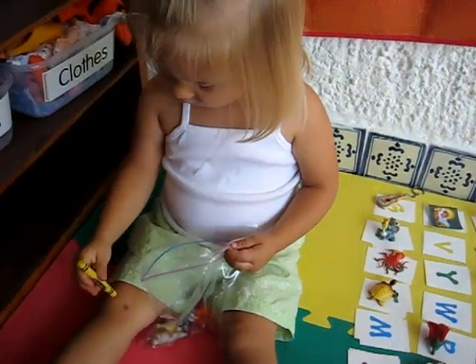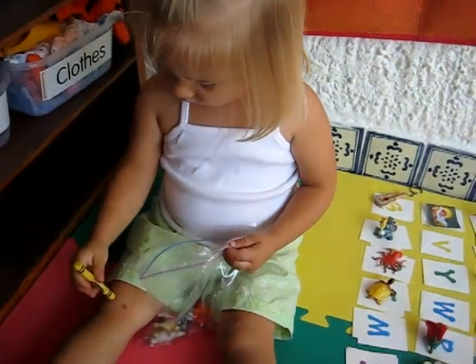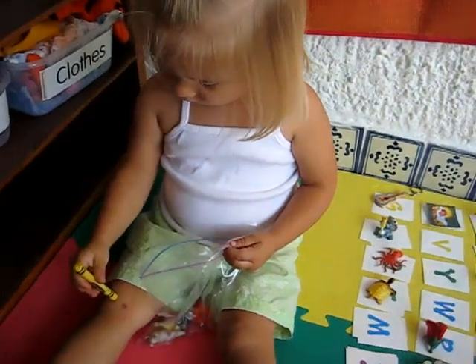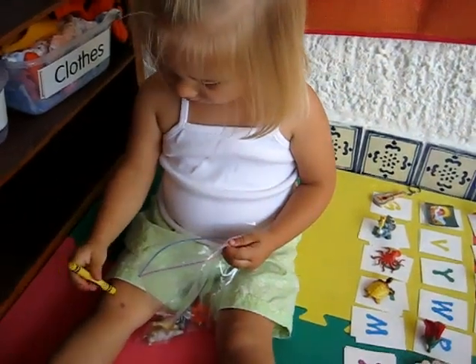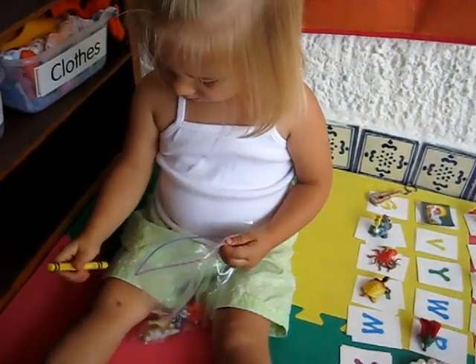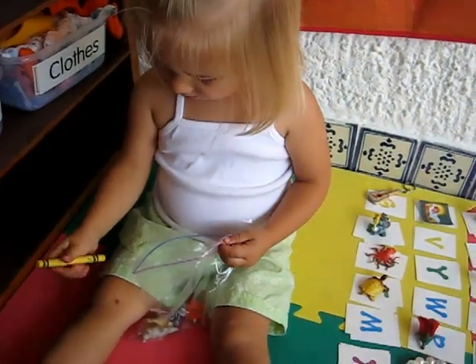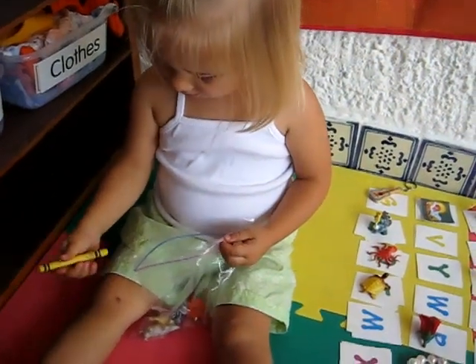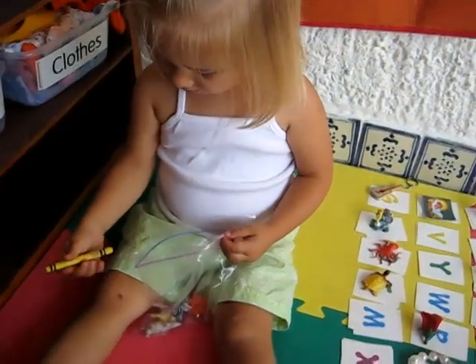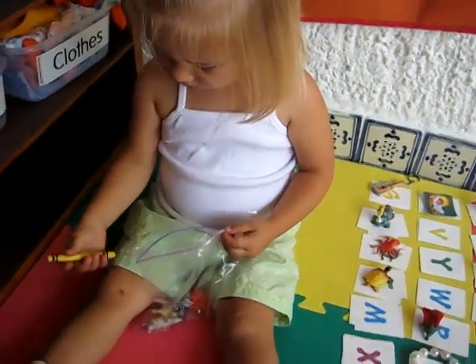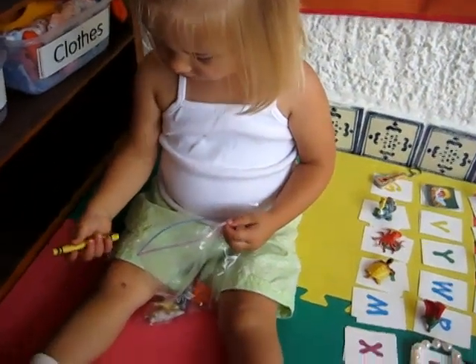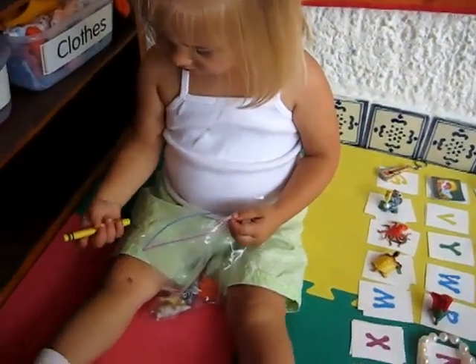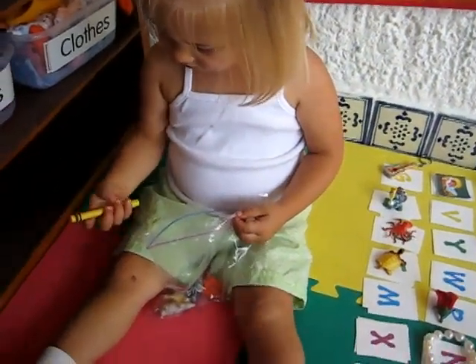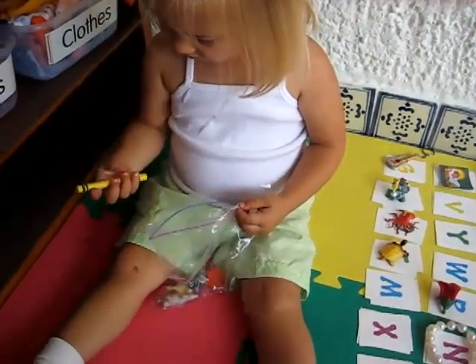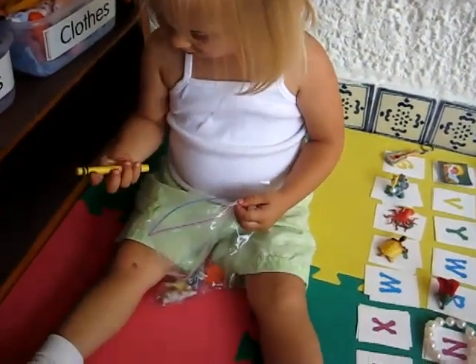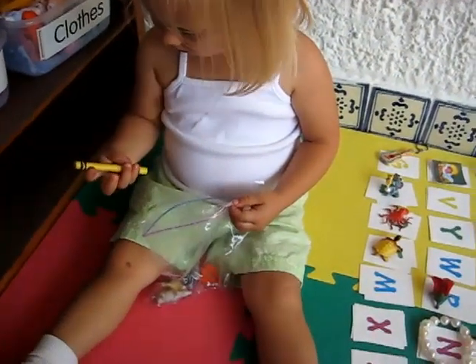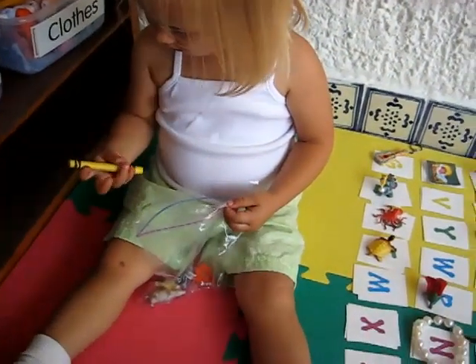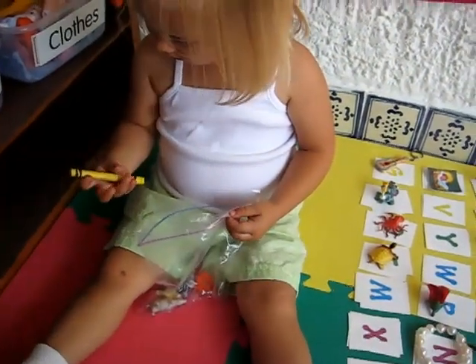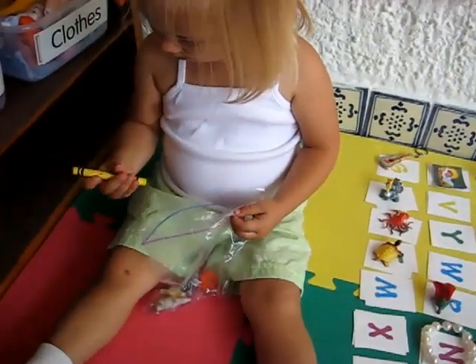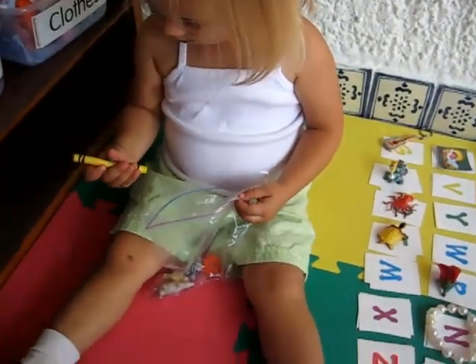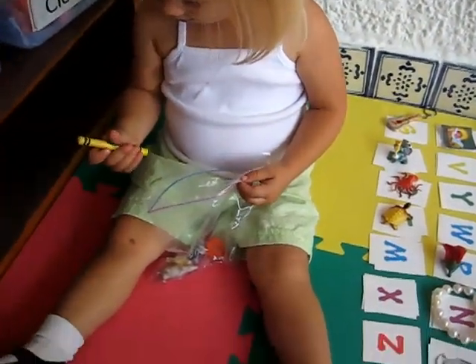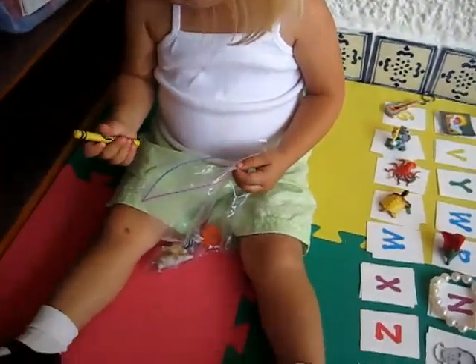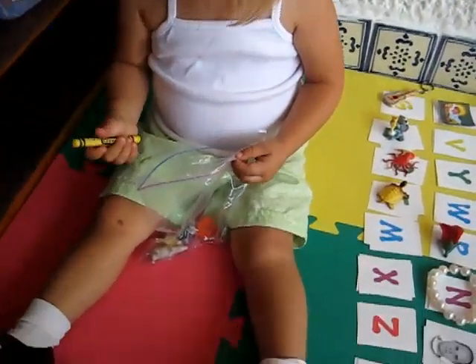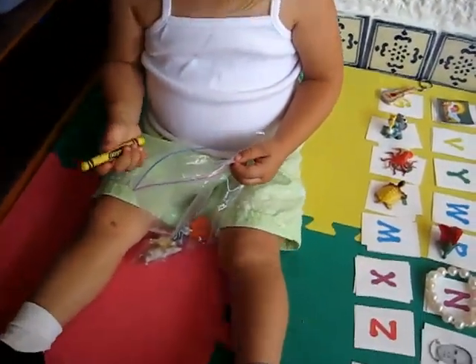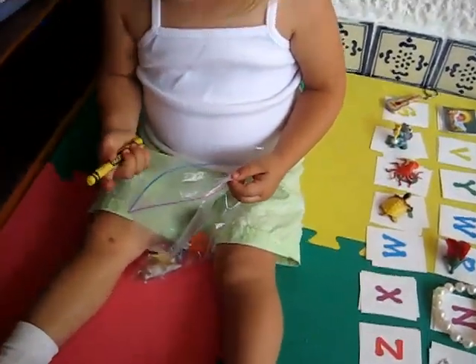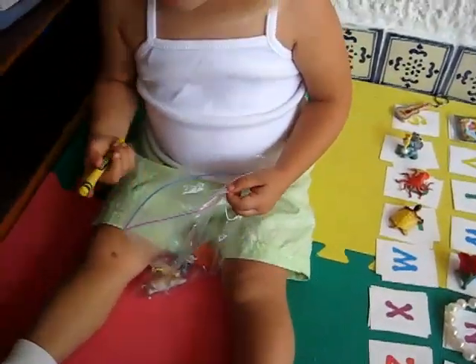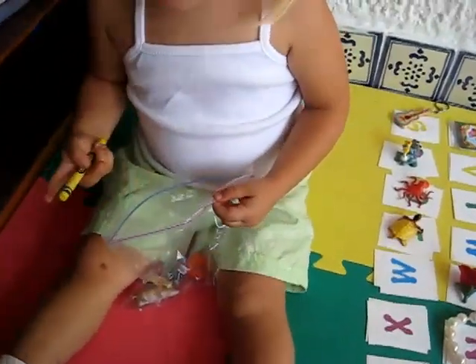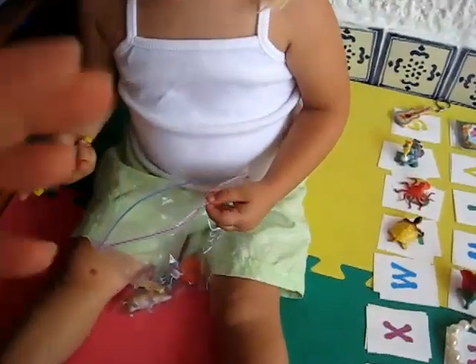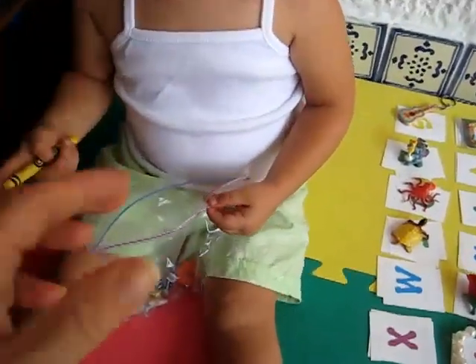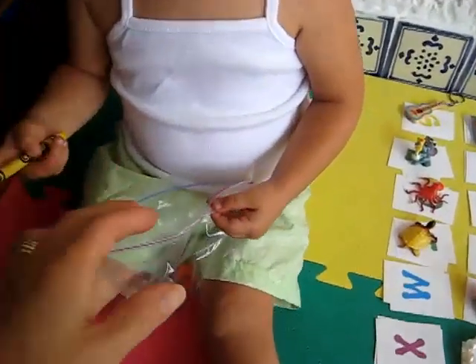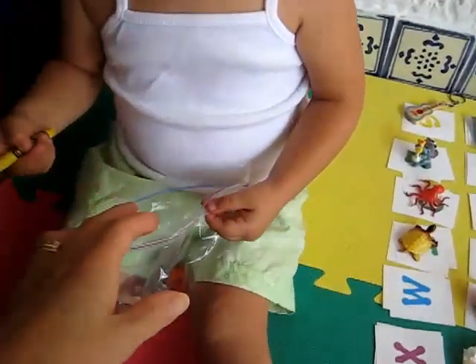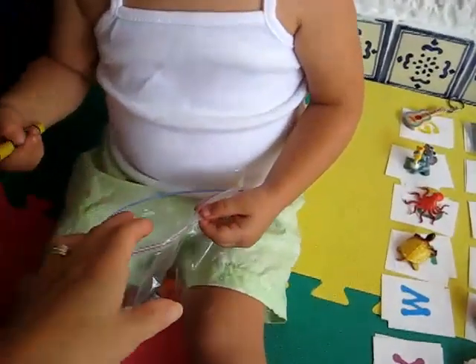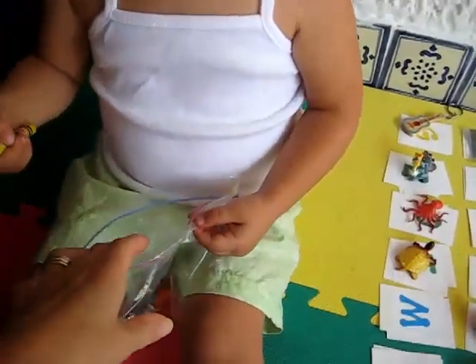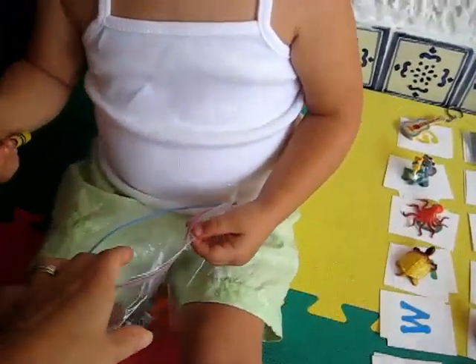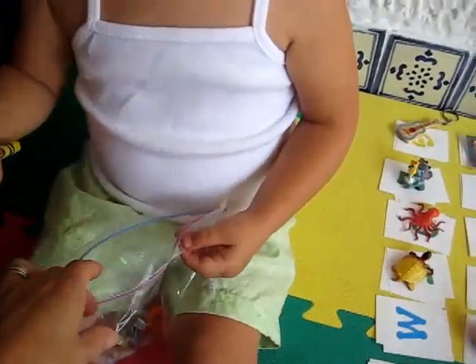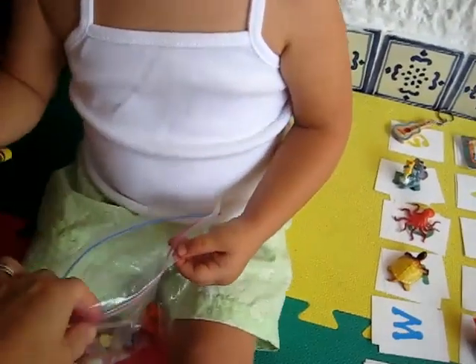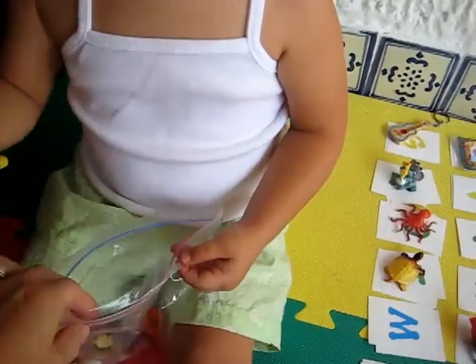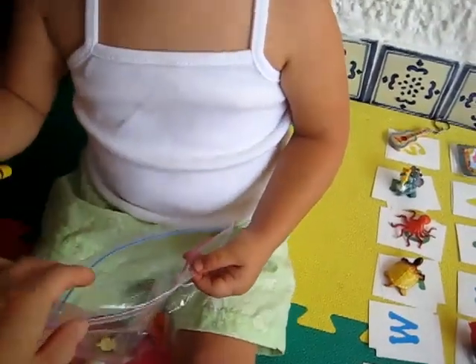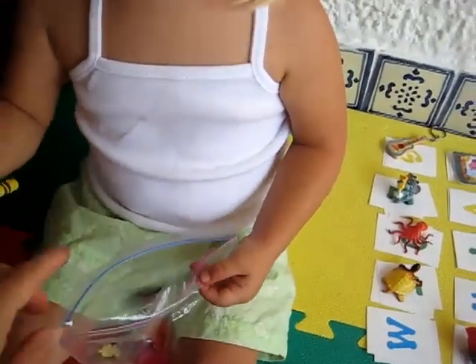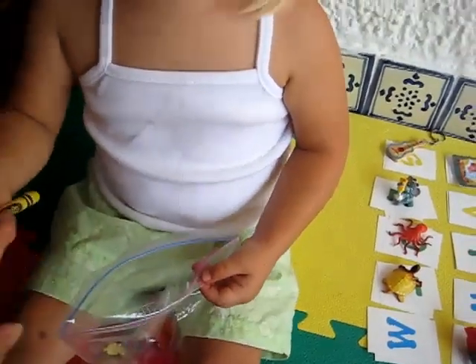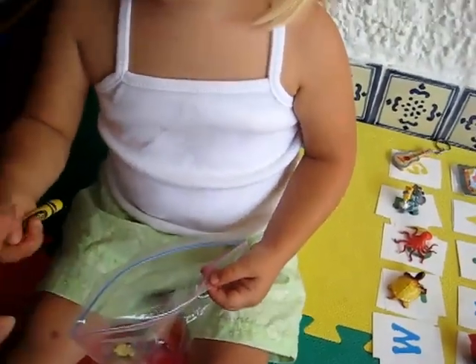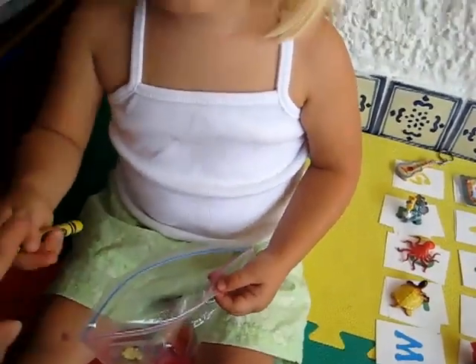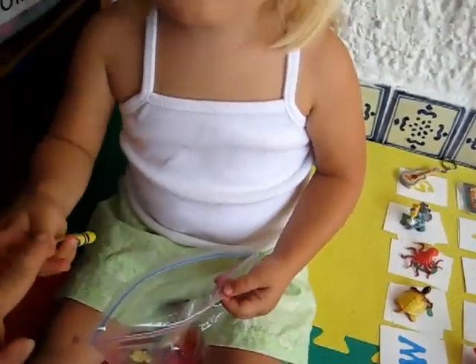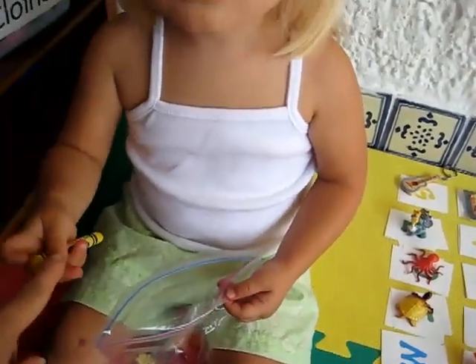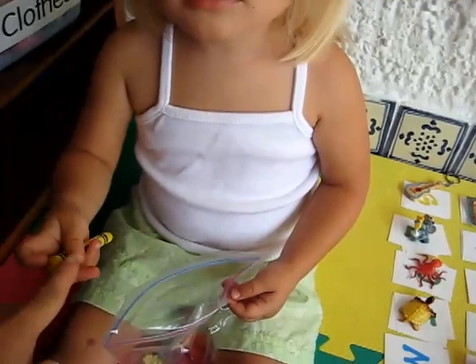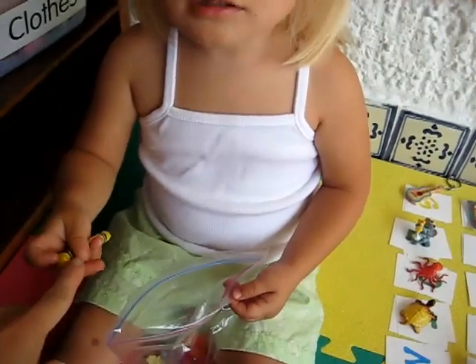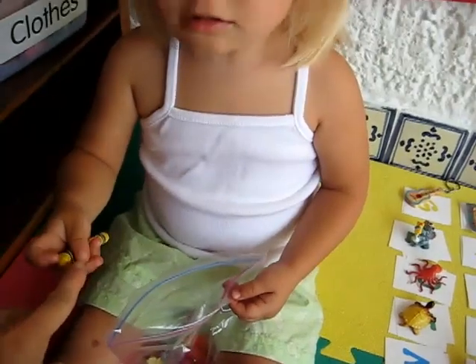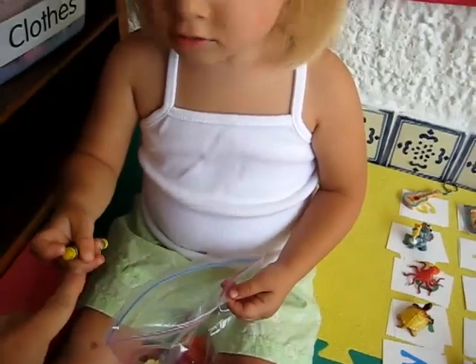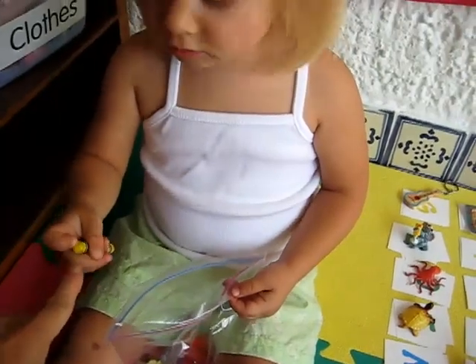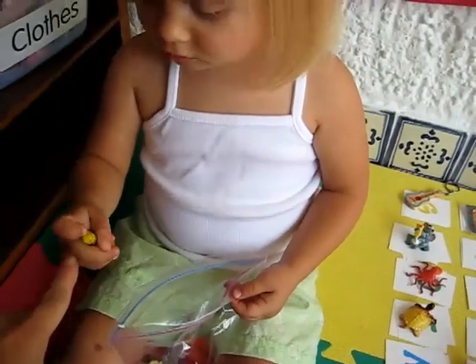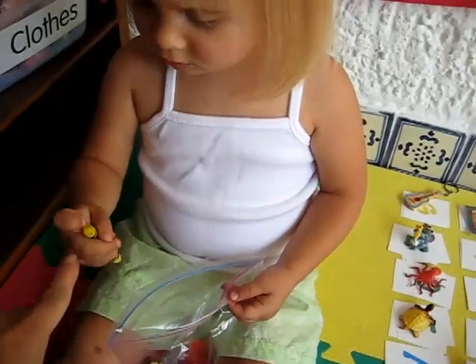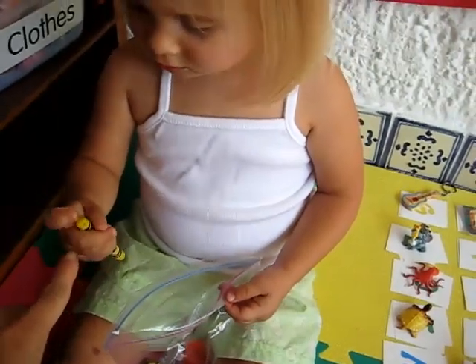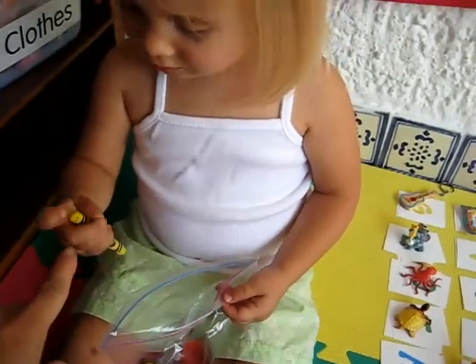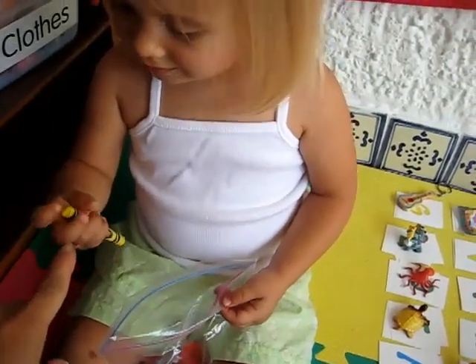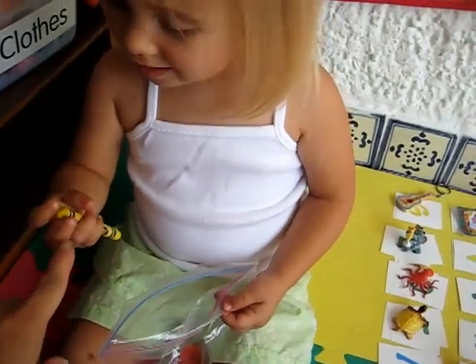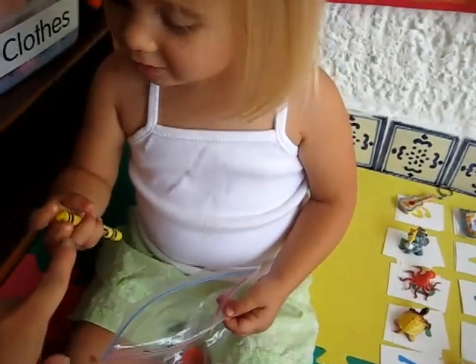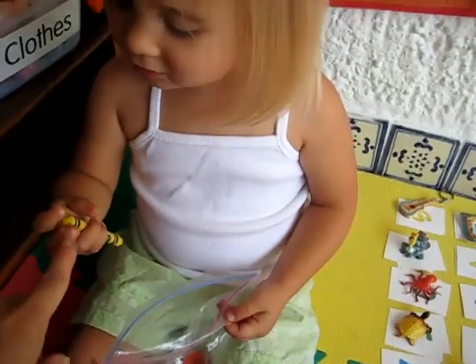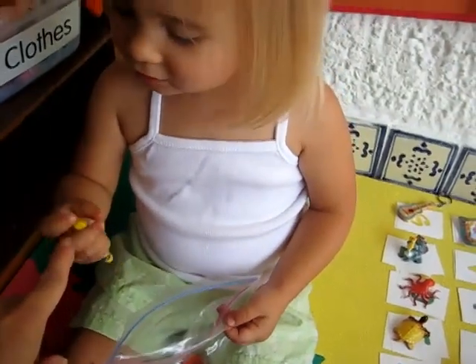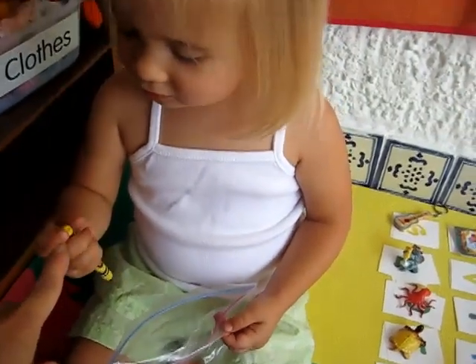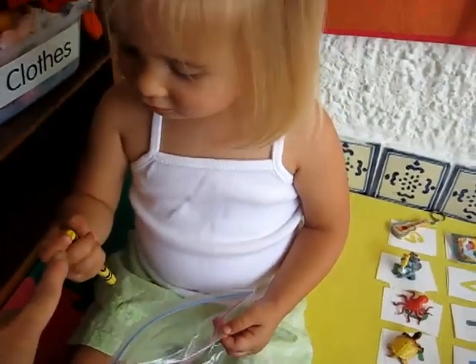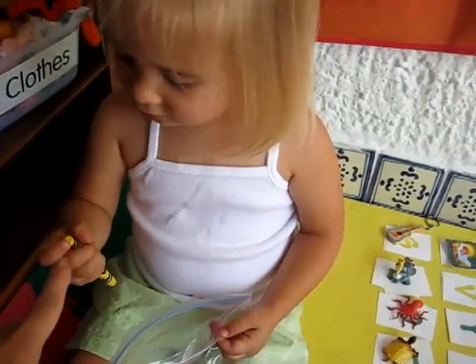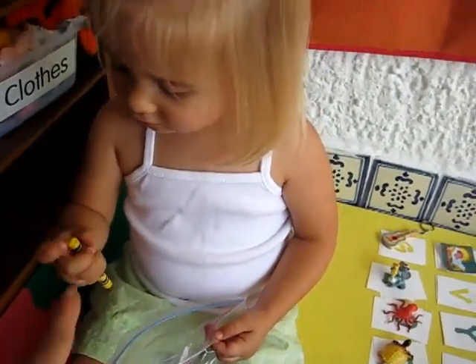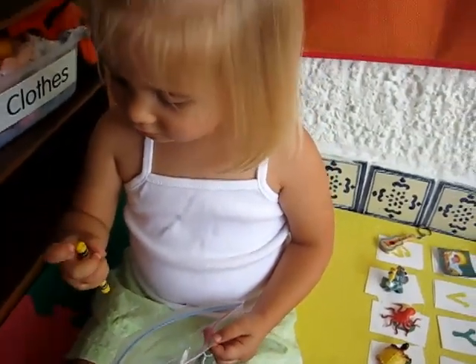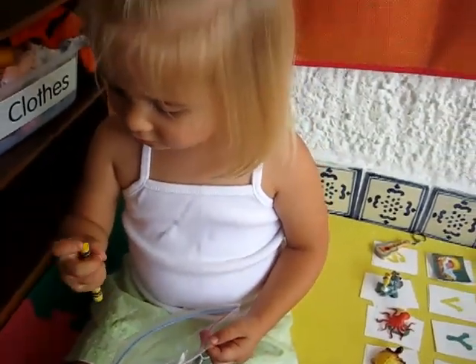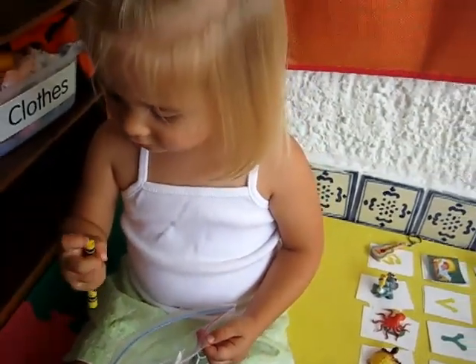Here, Dina has her little bag with all her objects. What color is this, Dina? Yellow. Yellow.